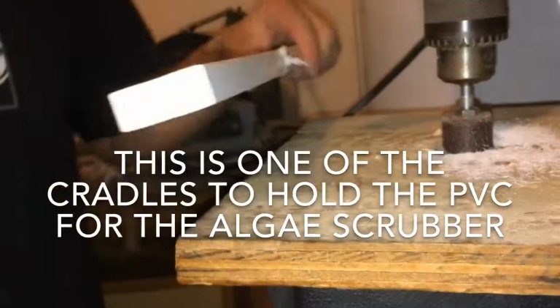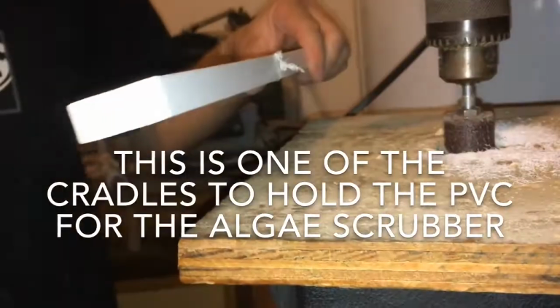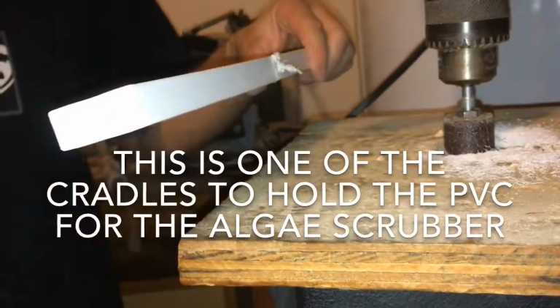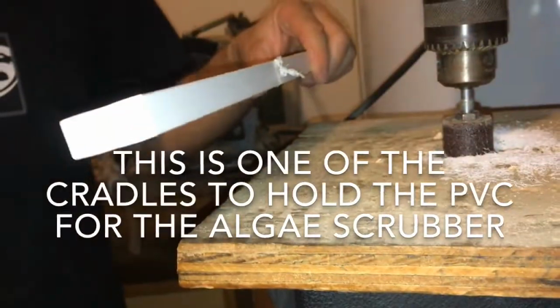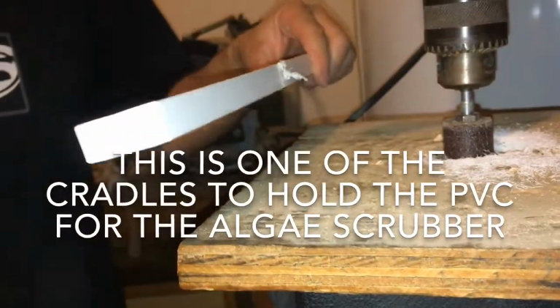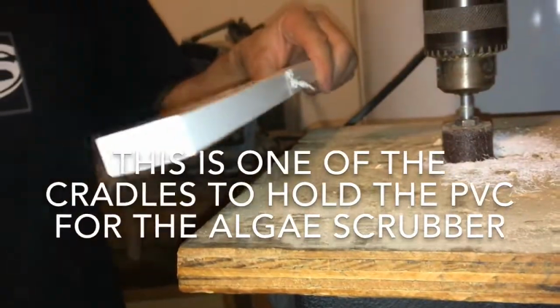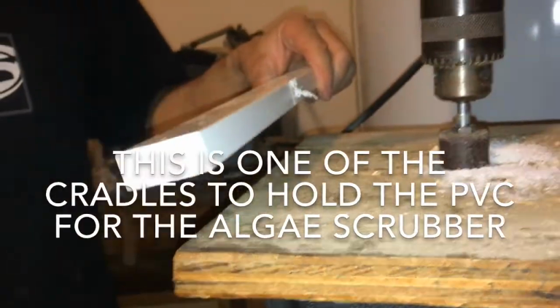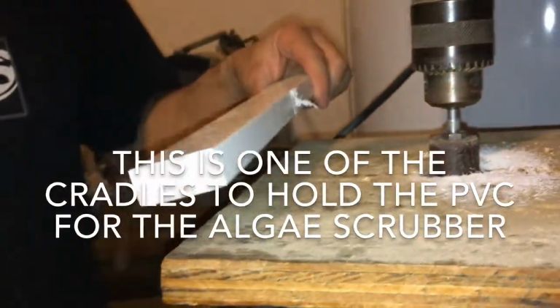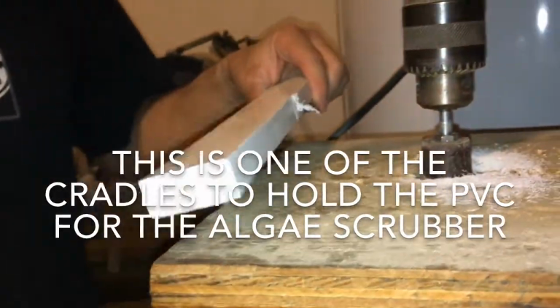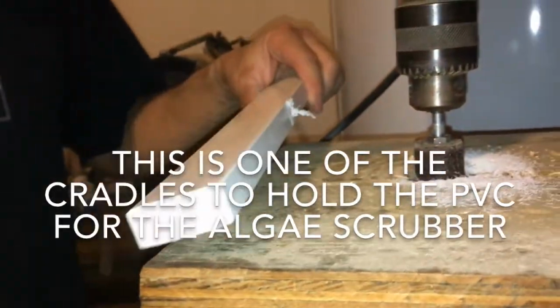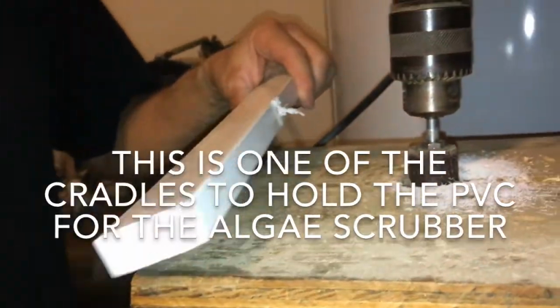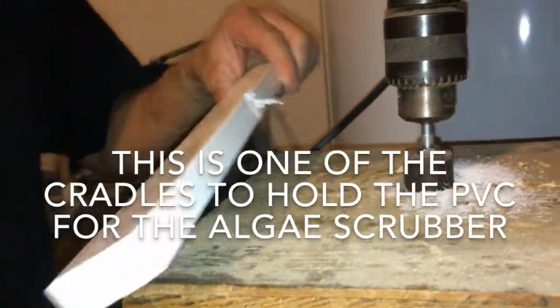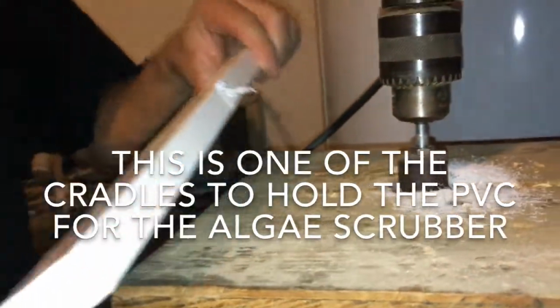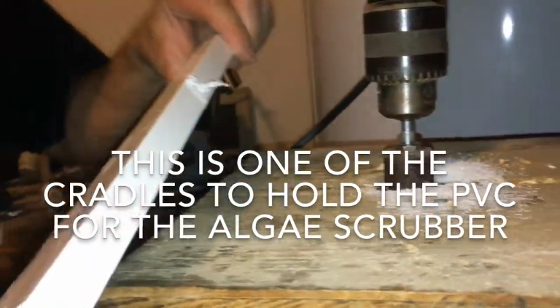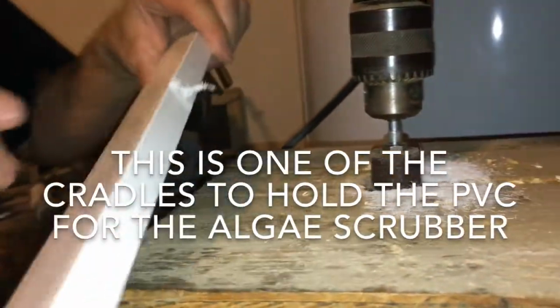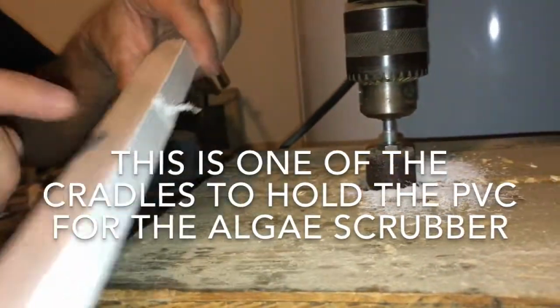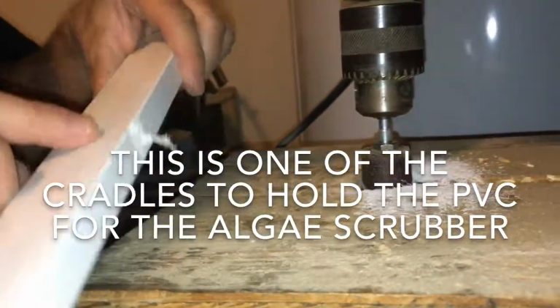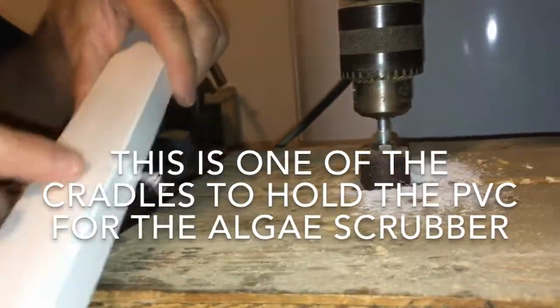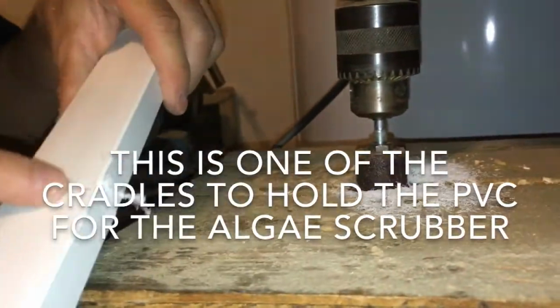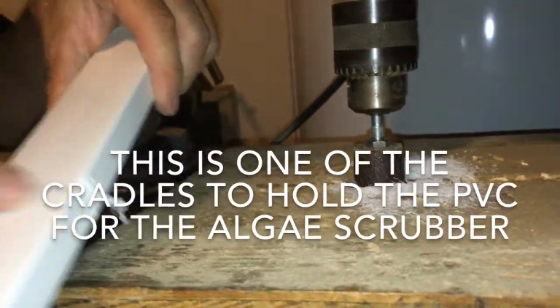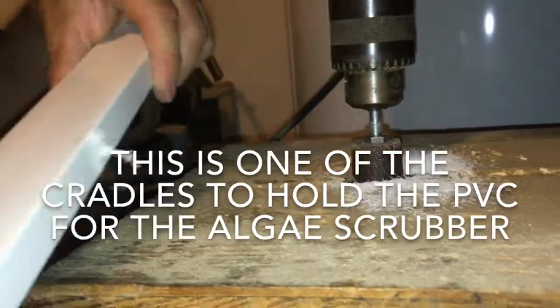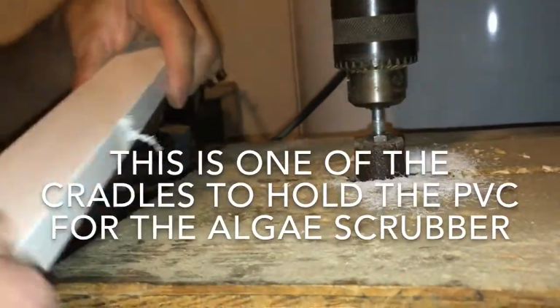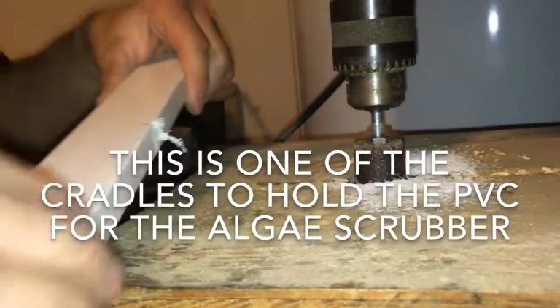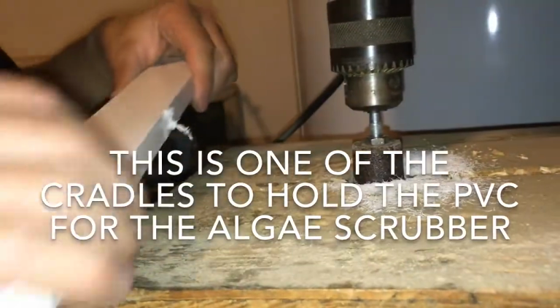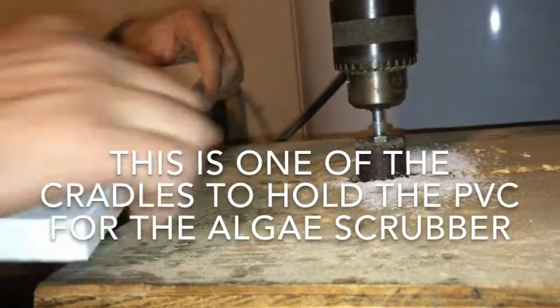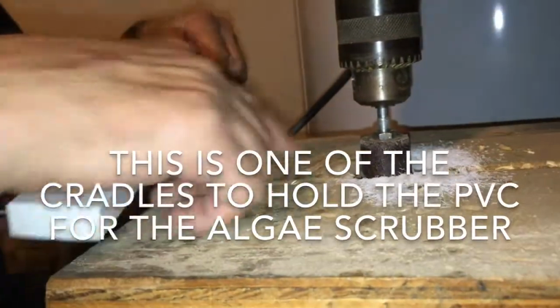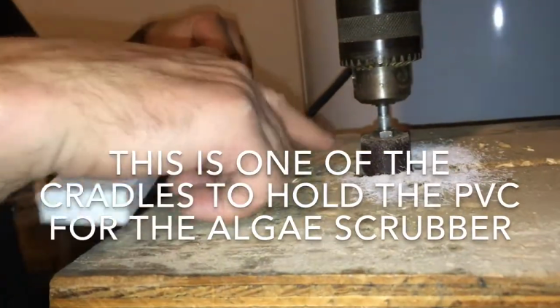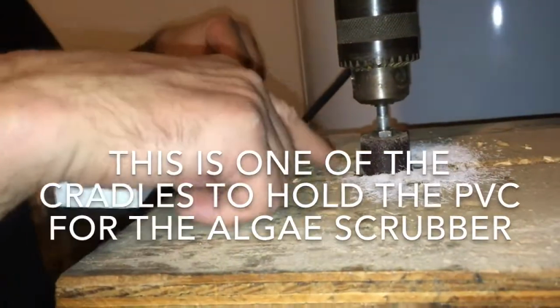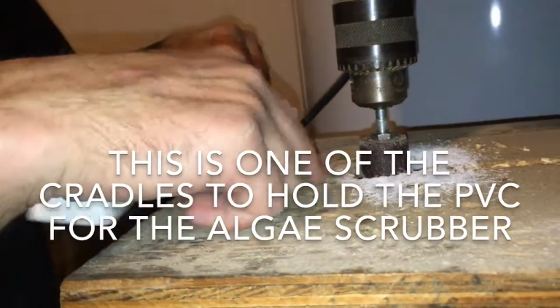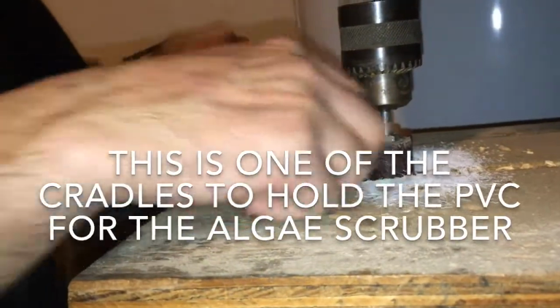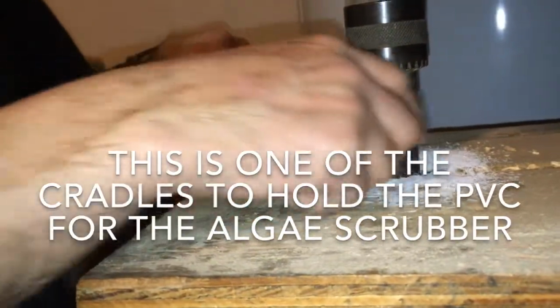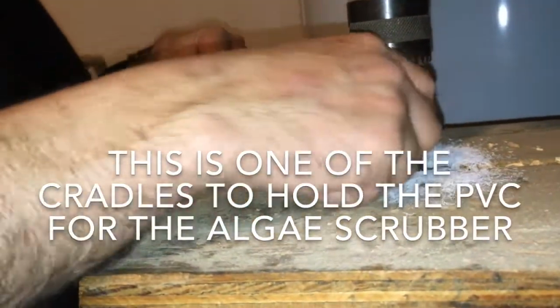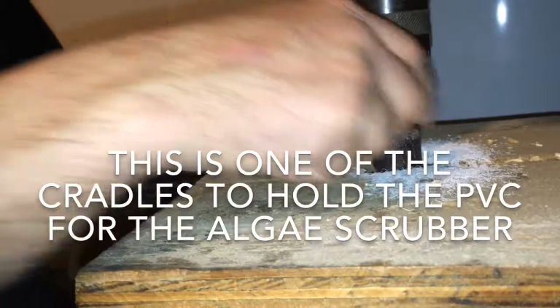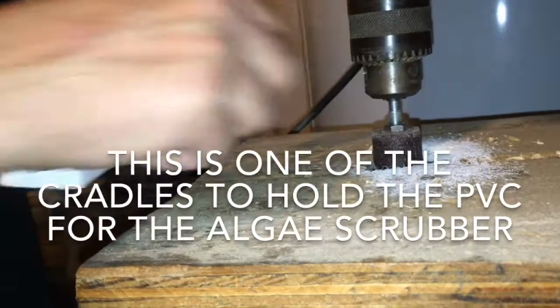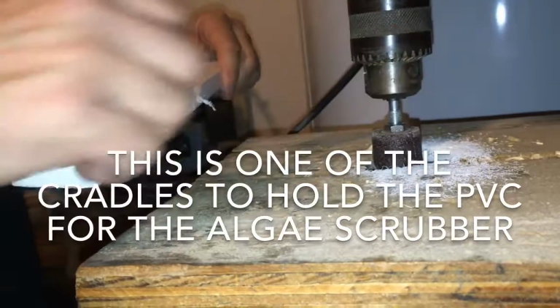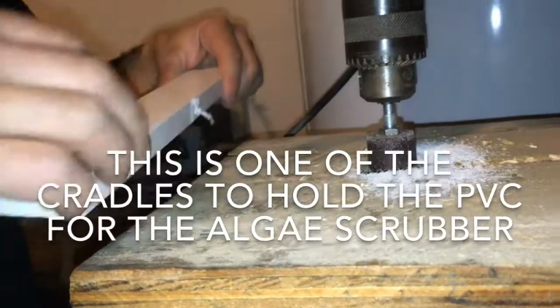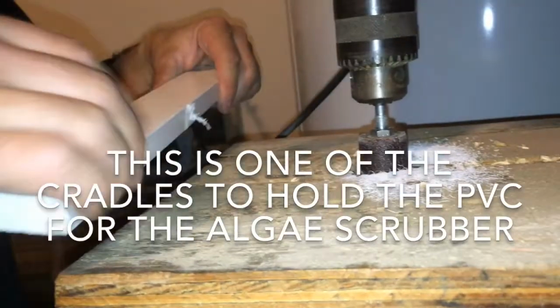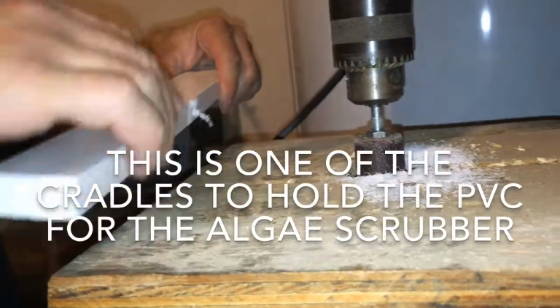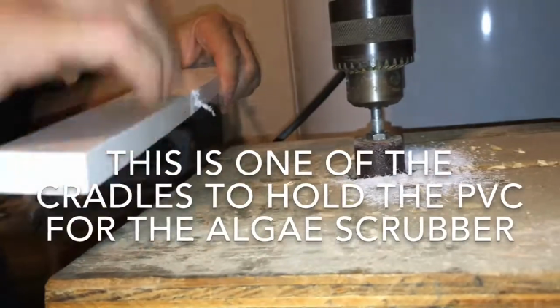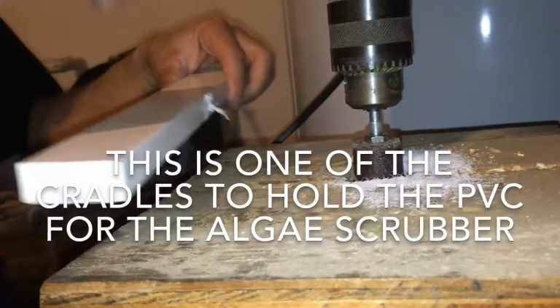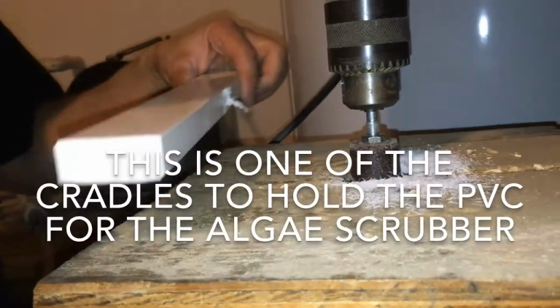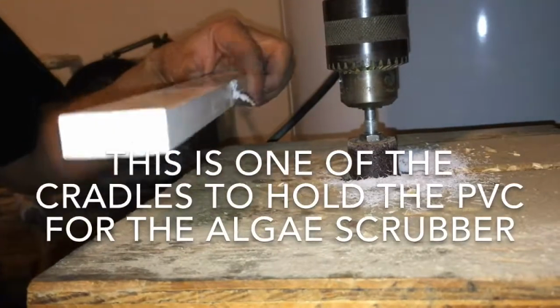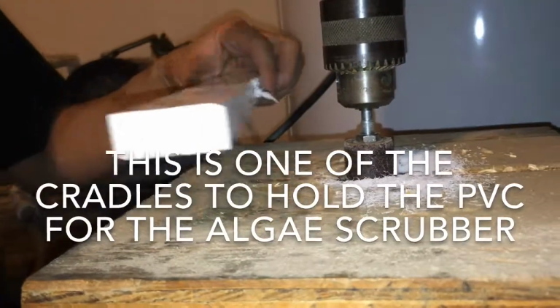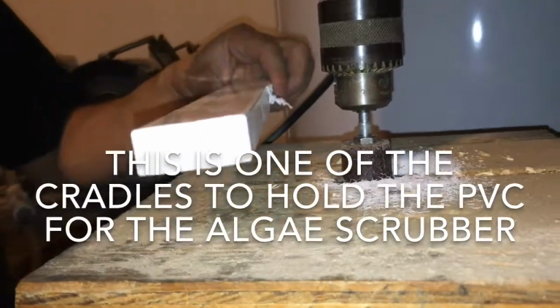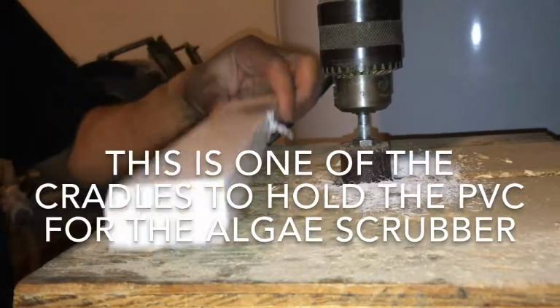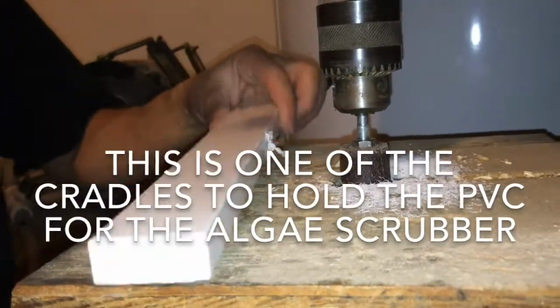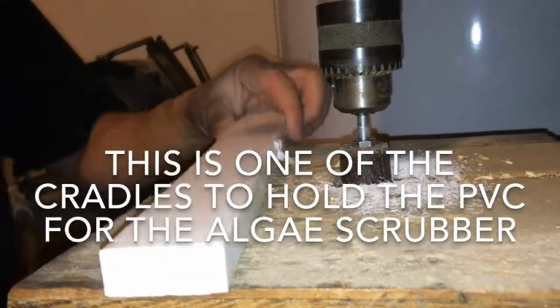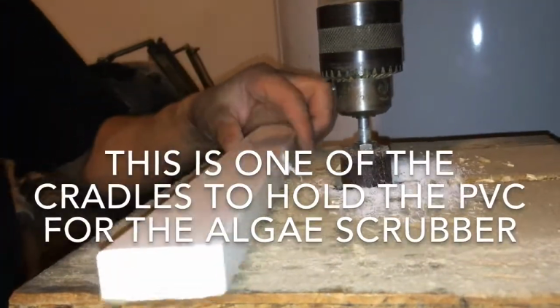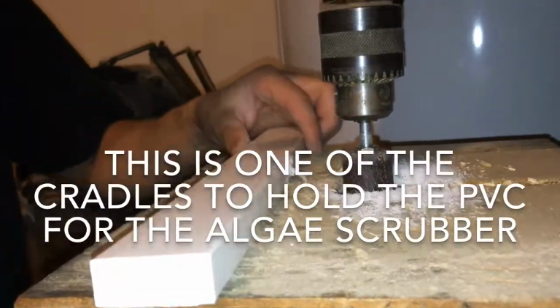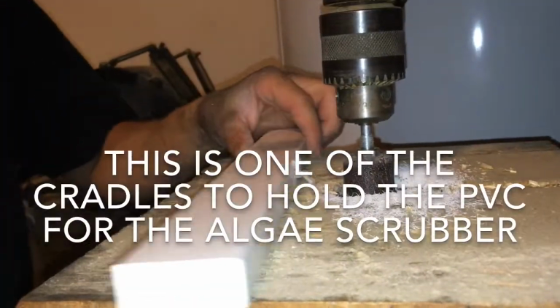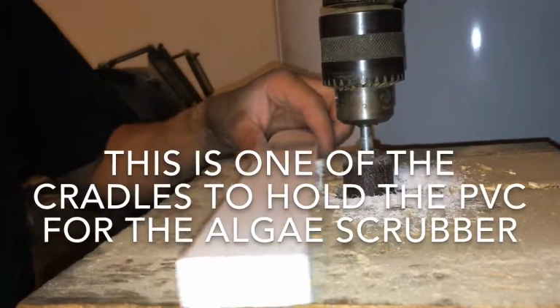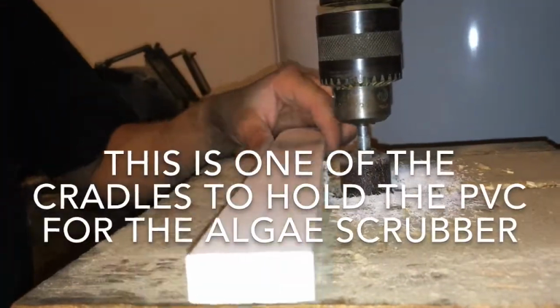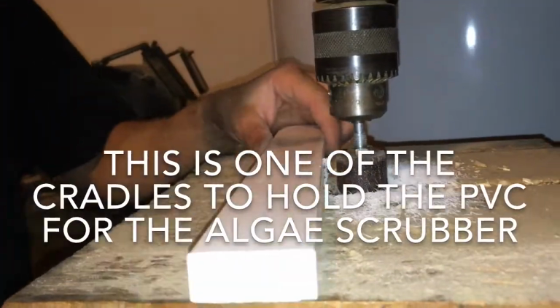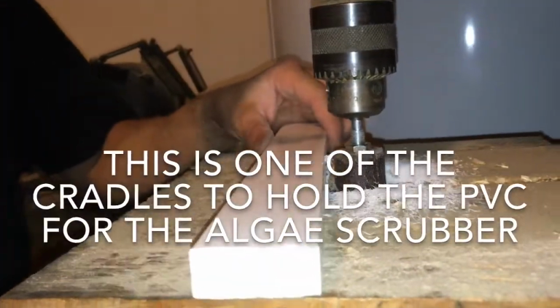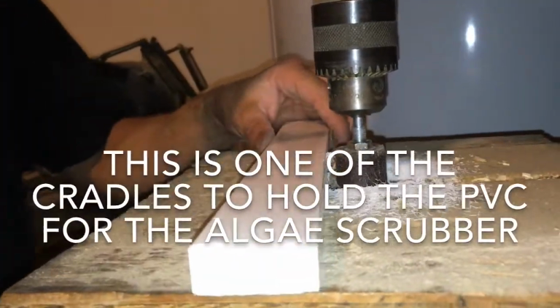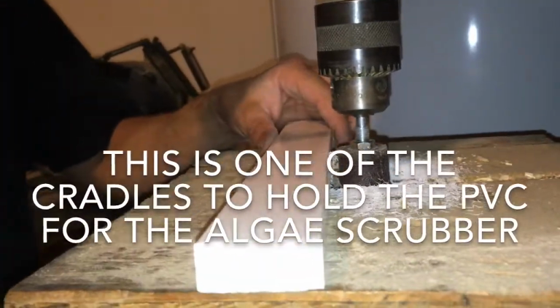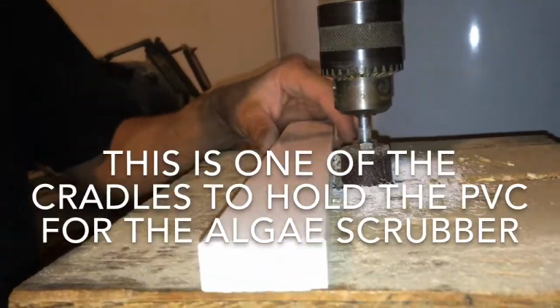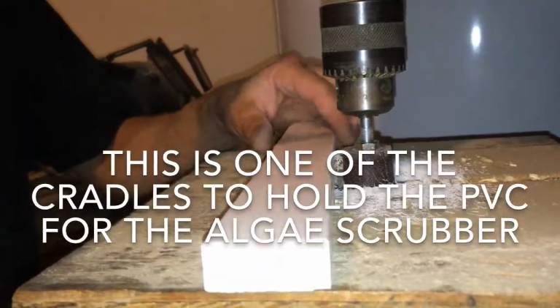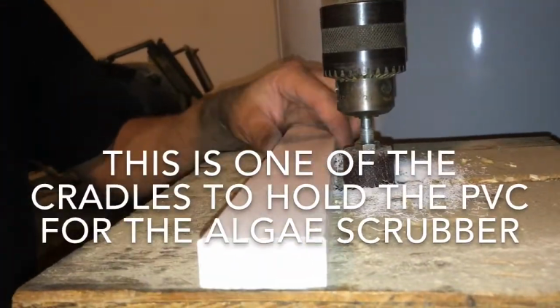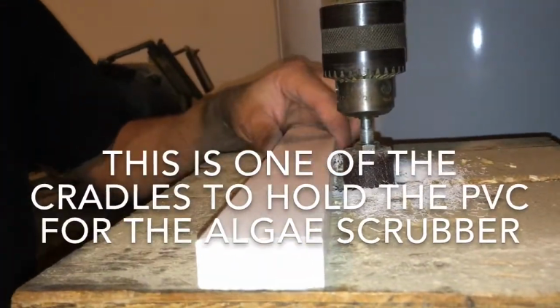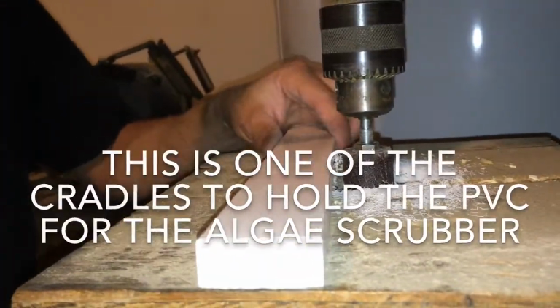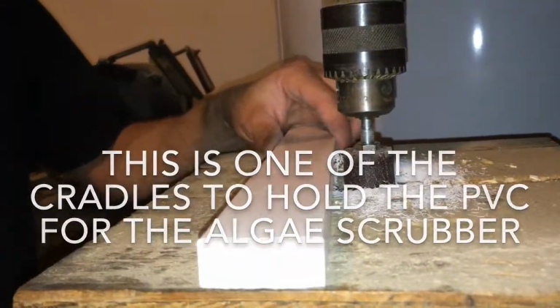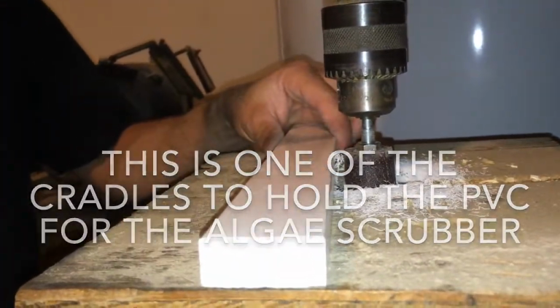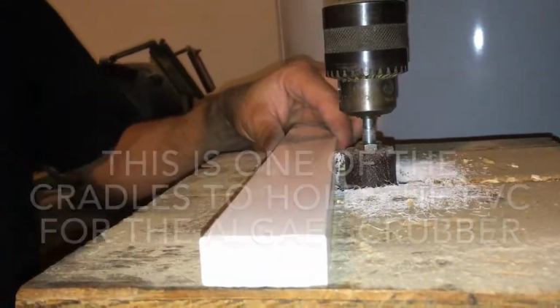We're gonna sand this half moon in here to cradle that PVC. I've got it marked center and I've got my little sanding bit on my drill press - I'm just gonna turn it on.